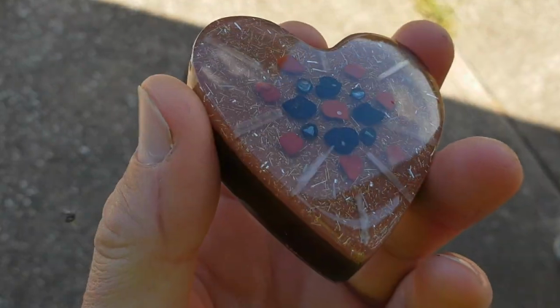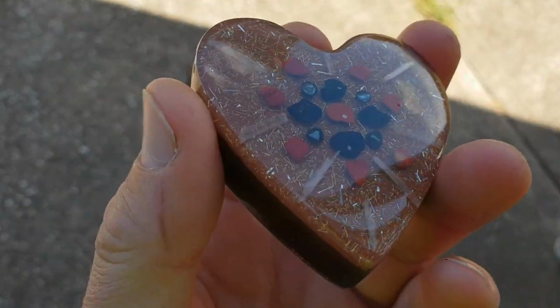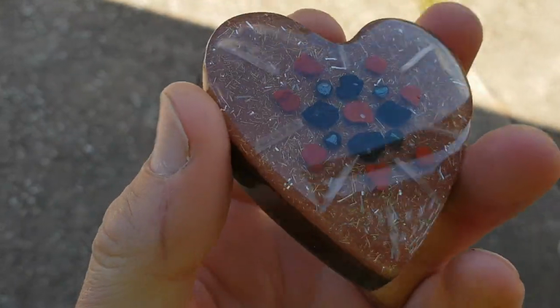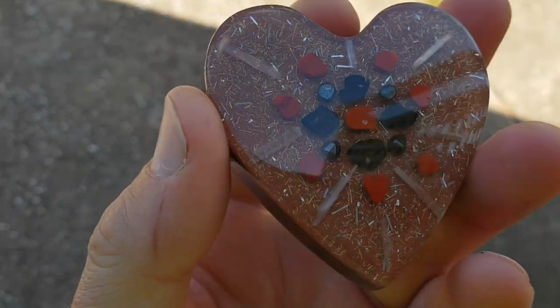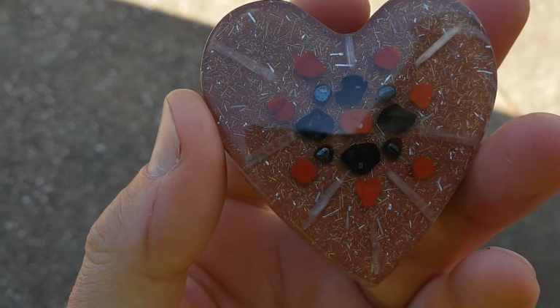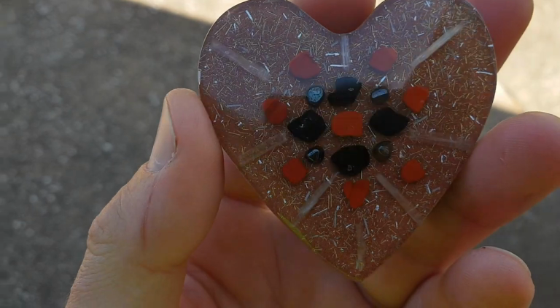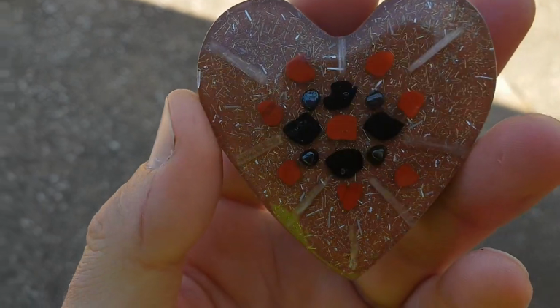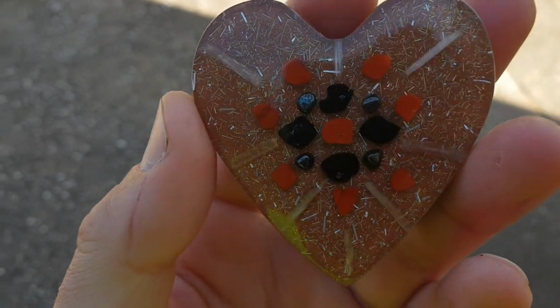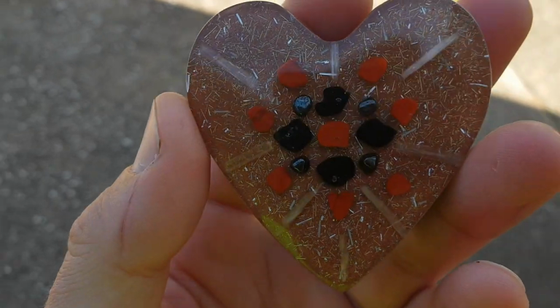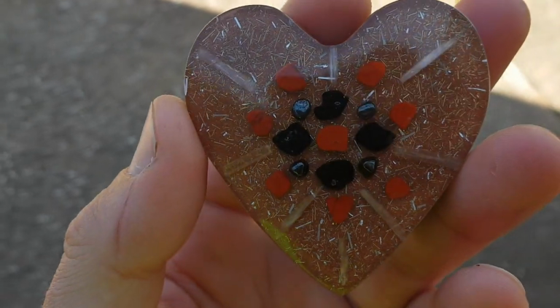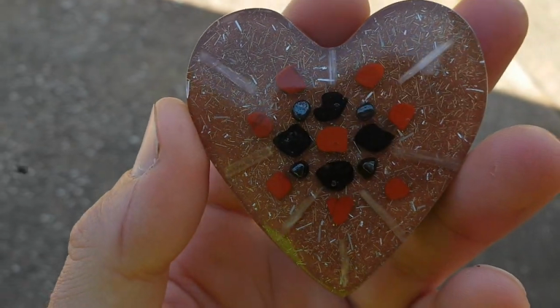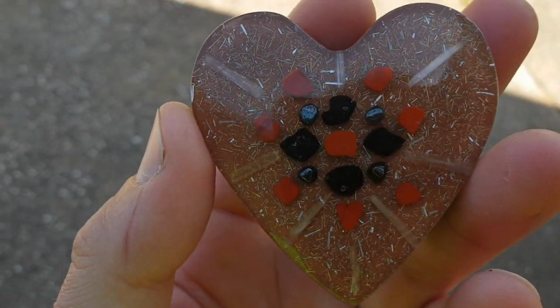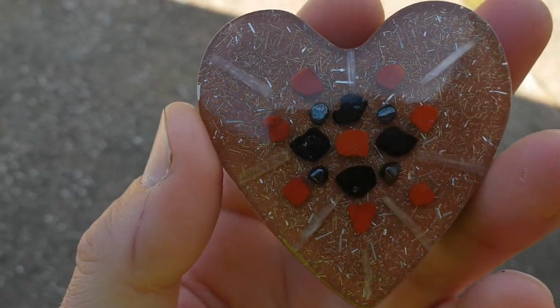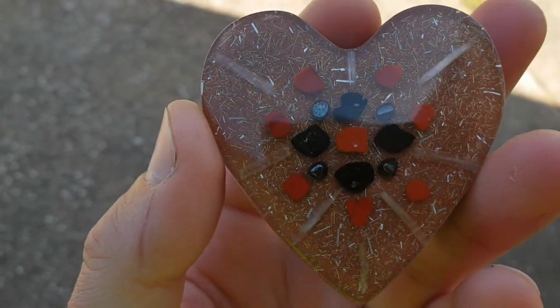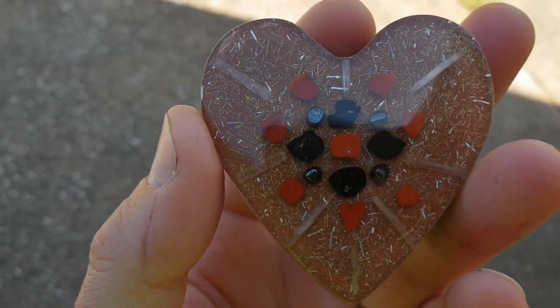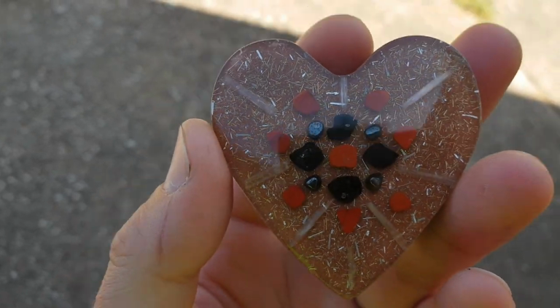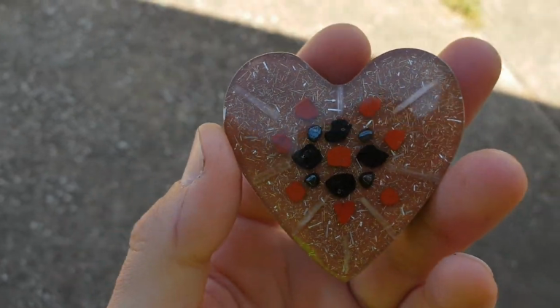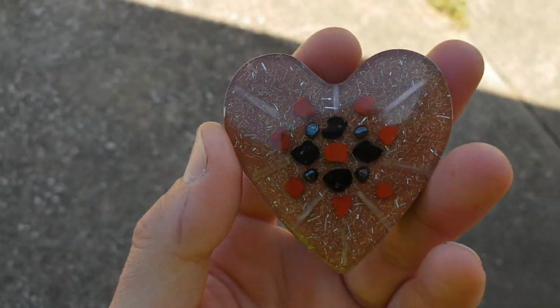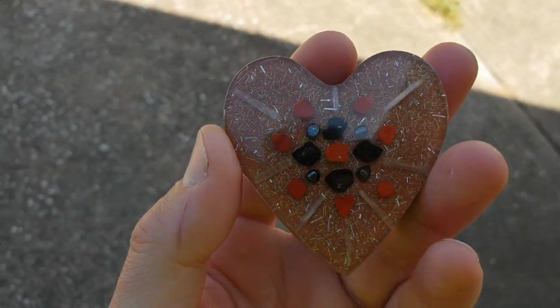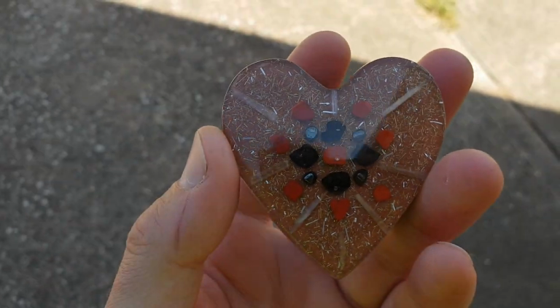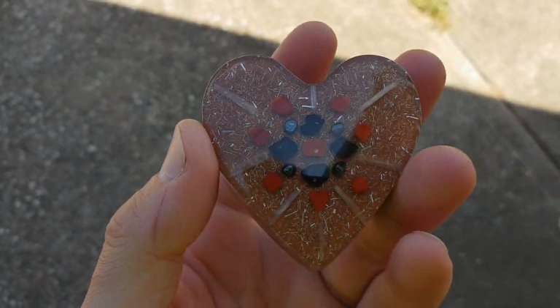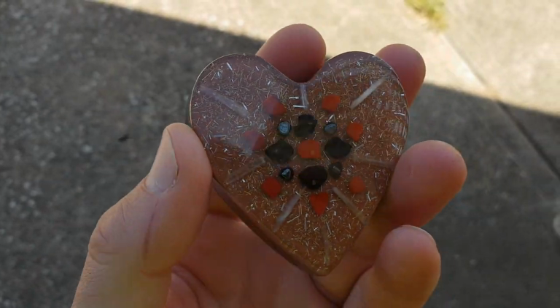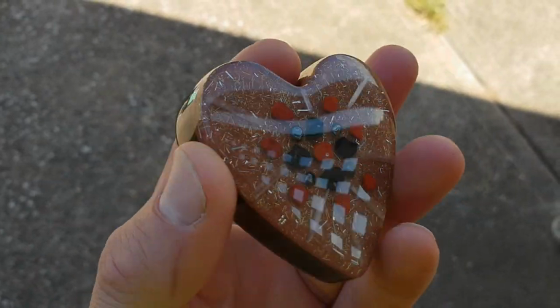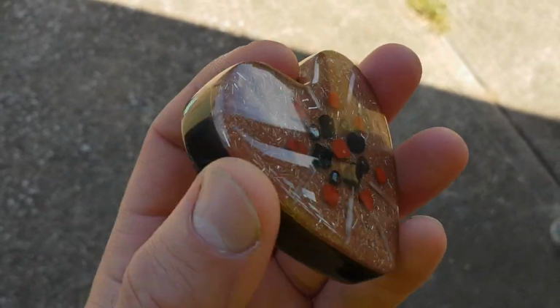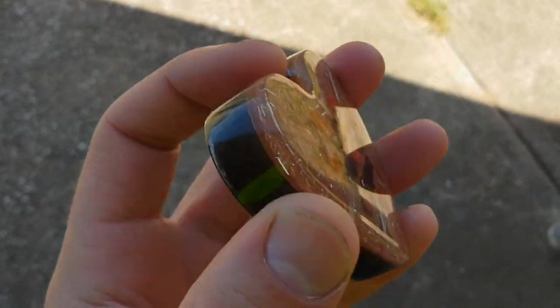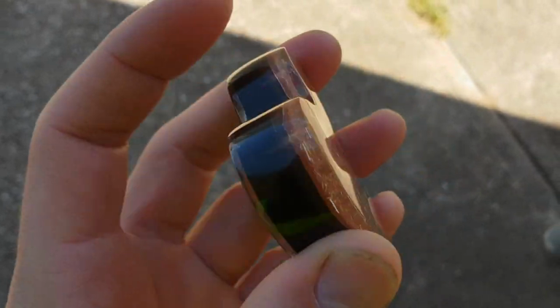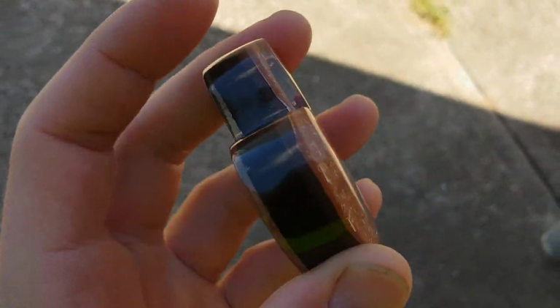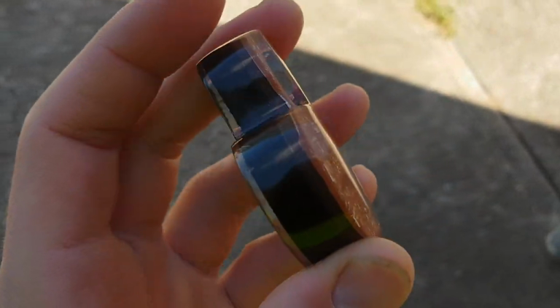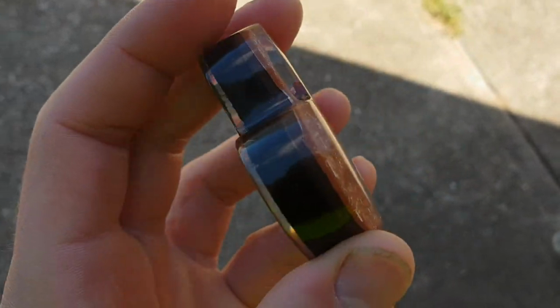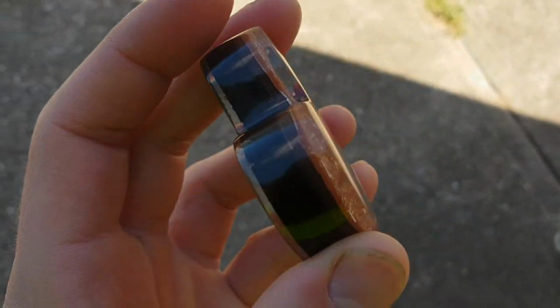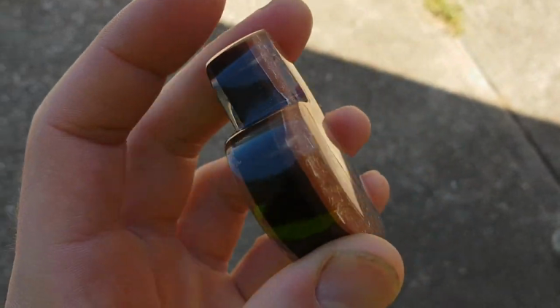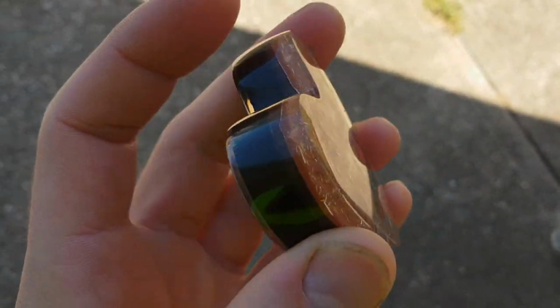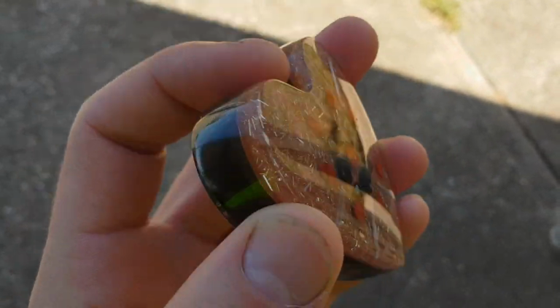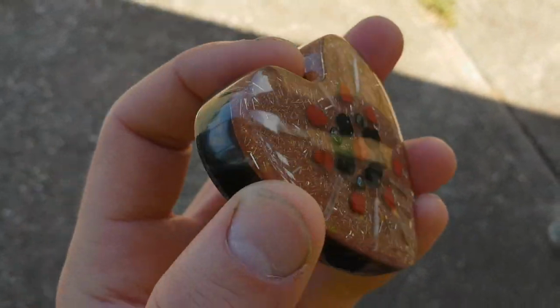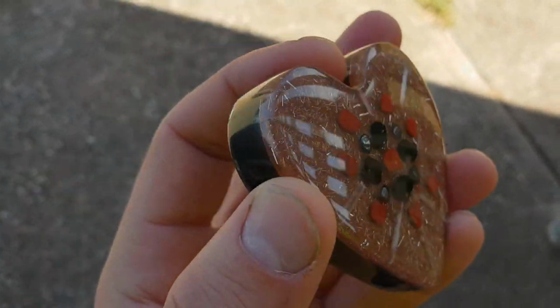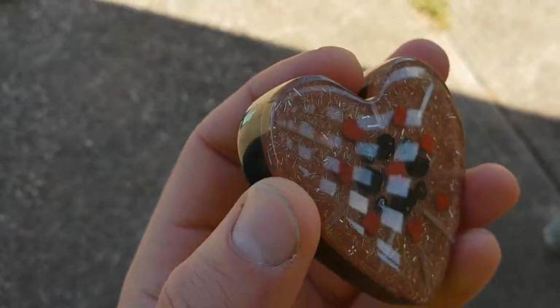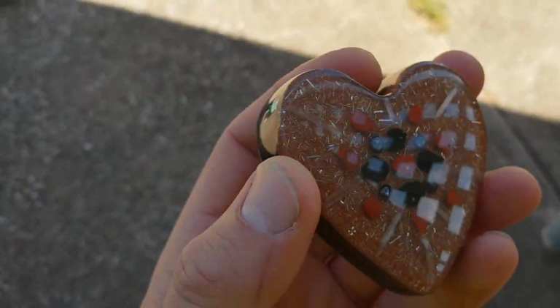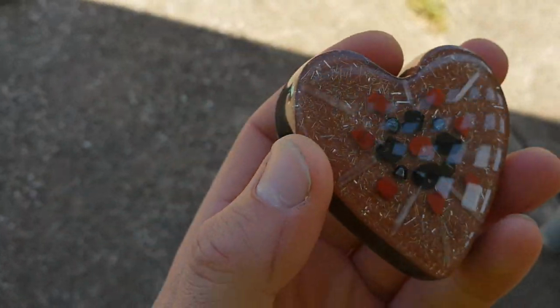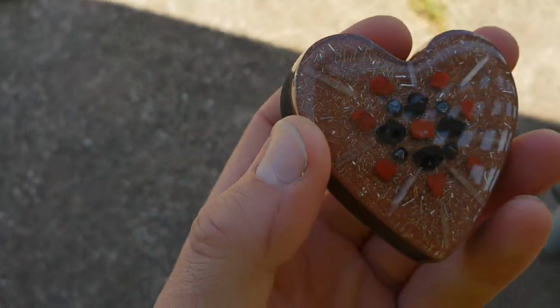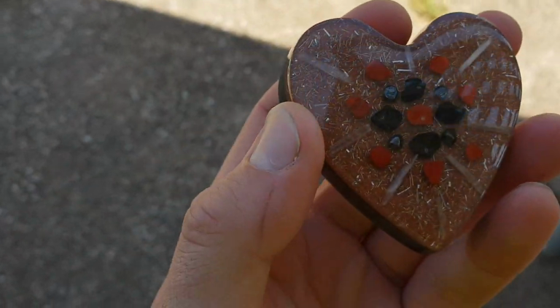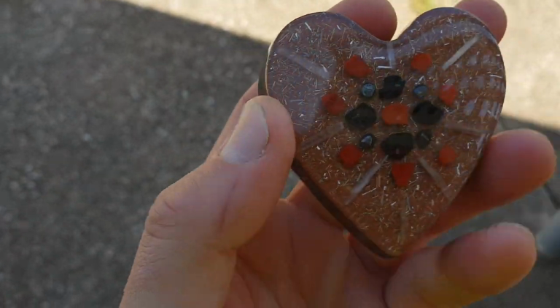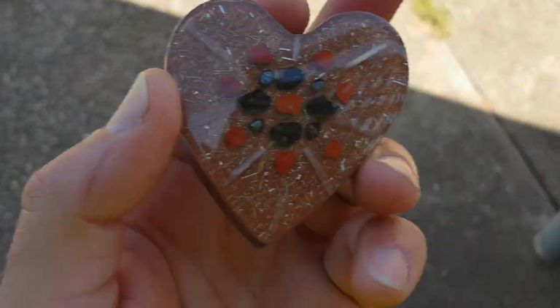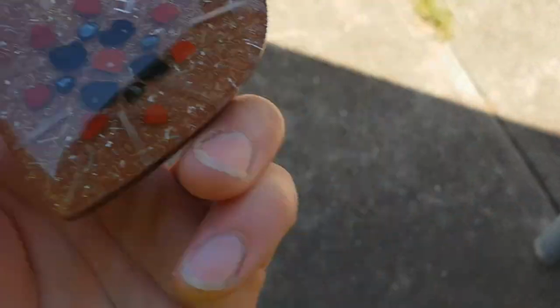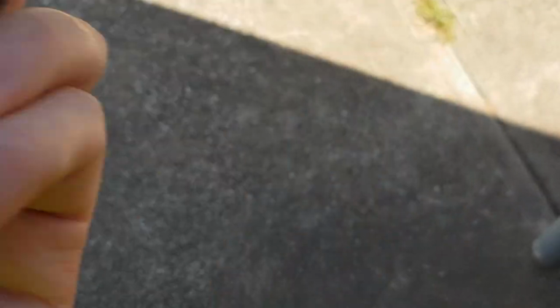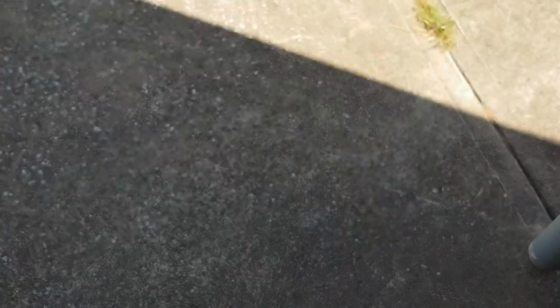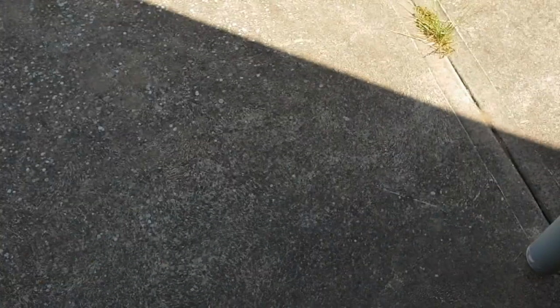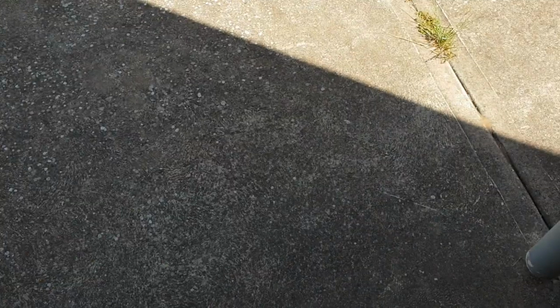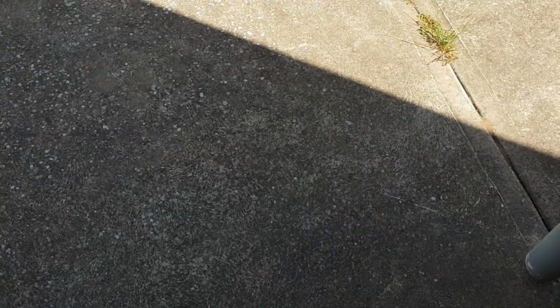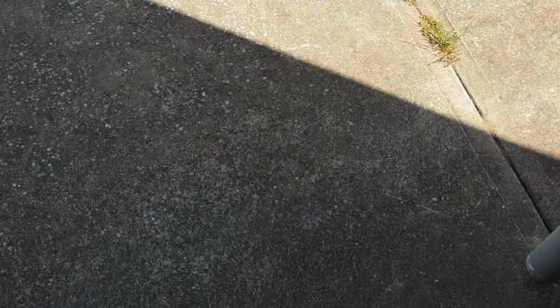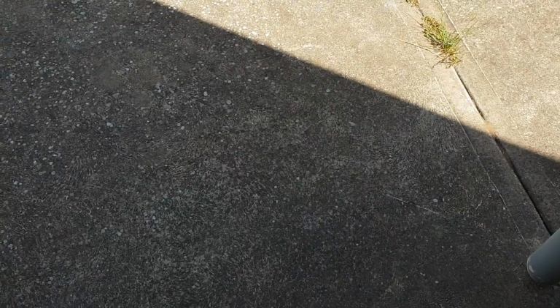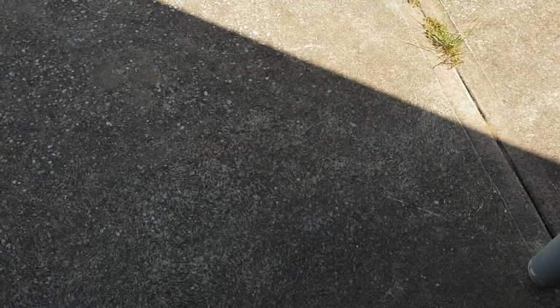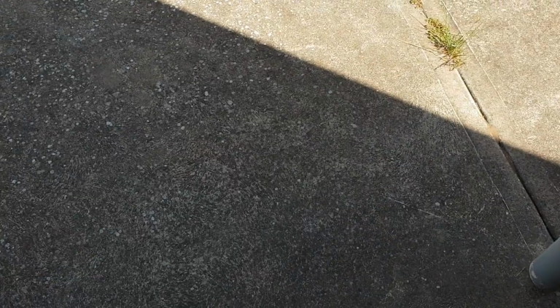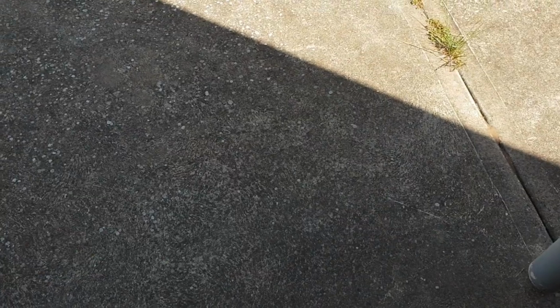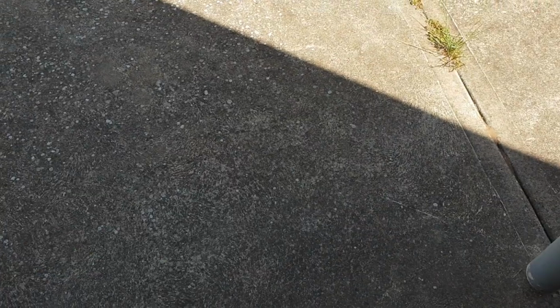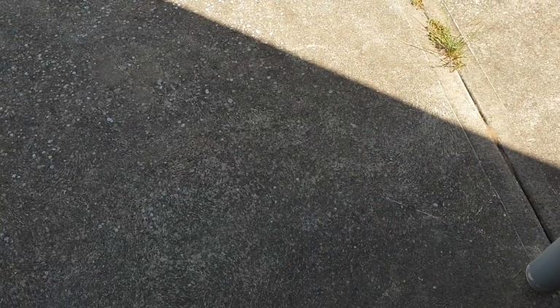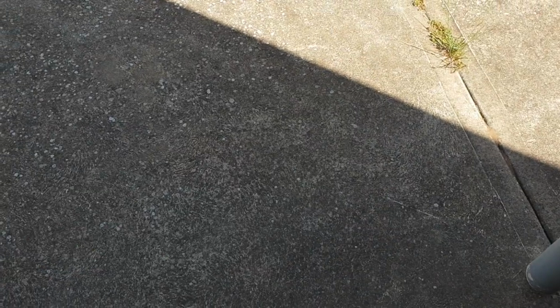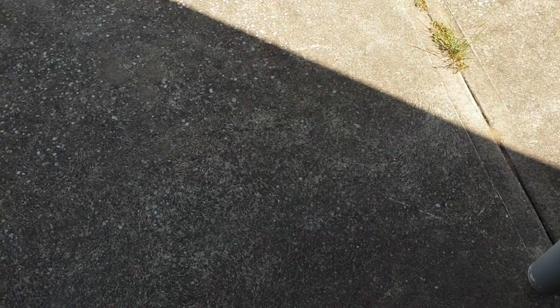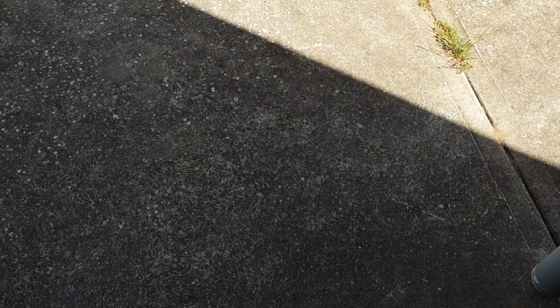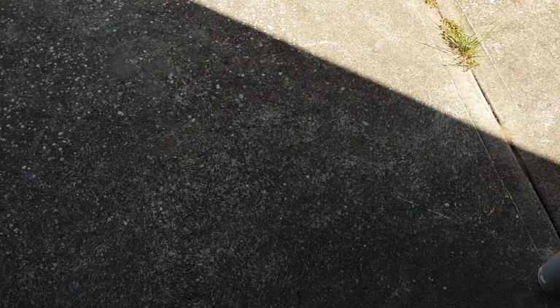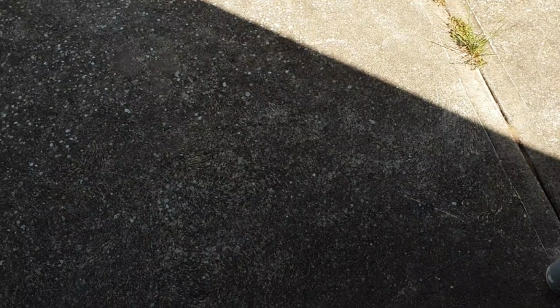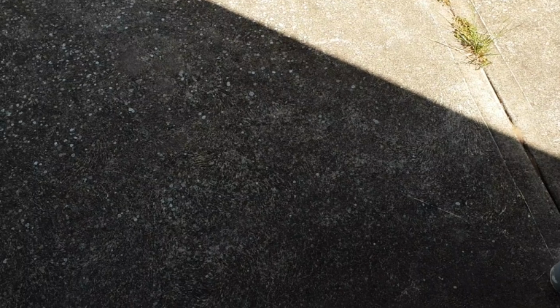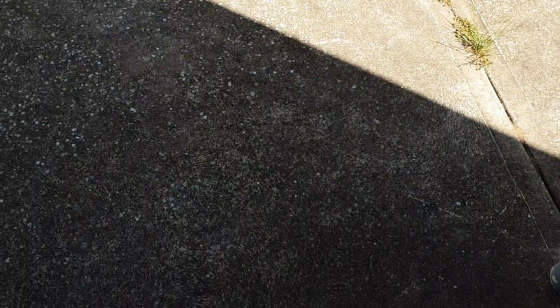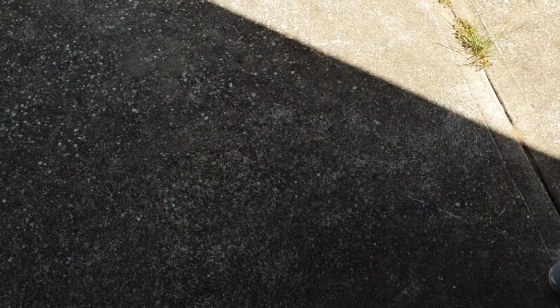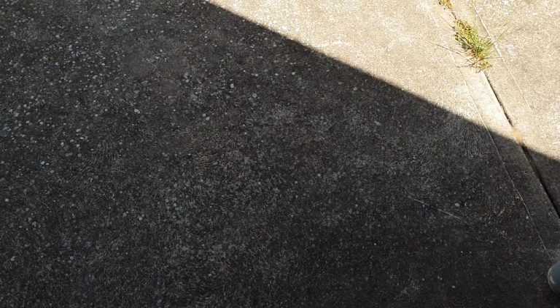That way, creating hundreds and thousands of layers — so that's how it works. The more layers the better, so it attracts and repels.